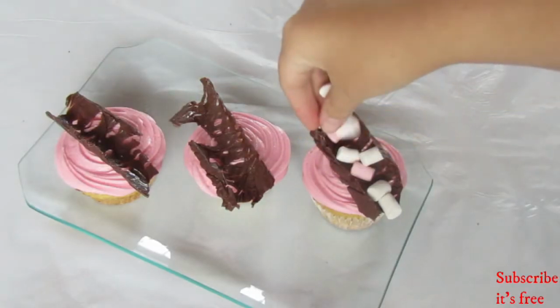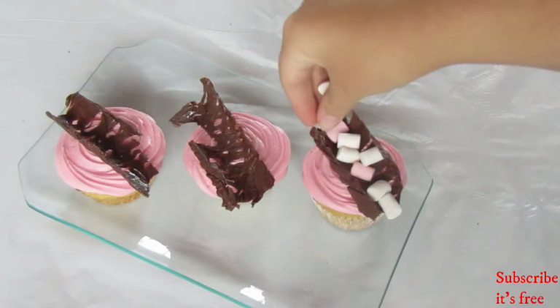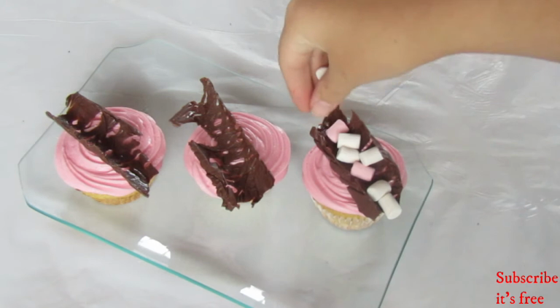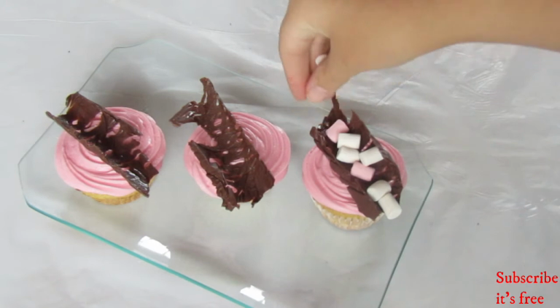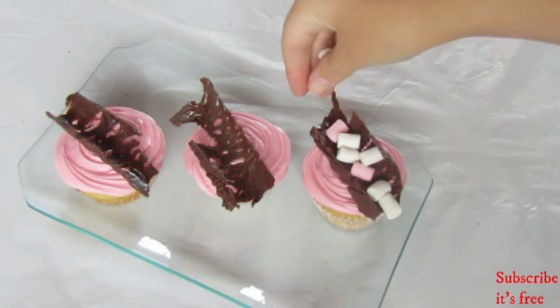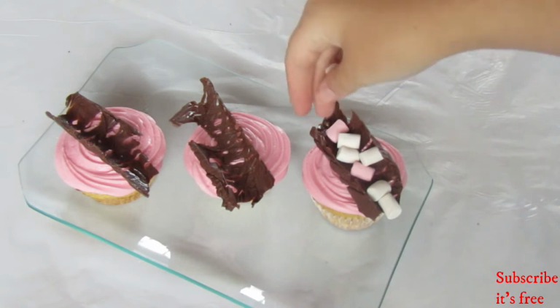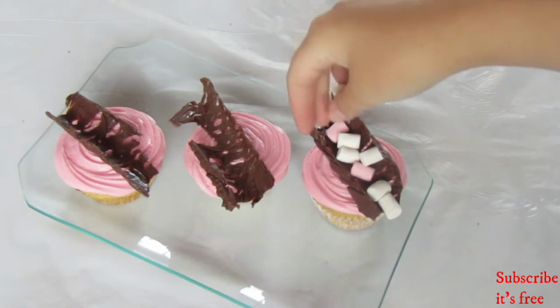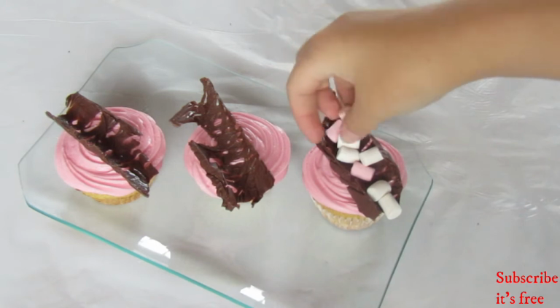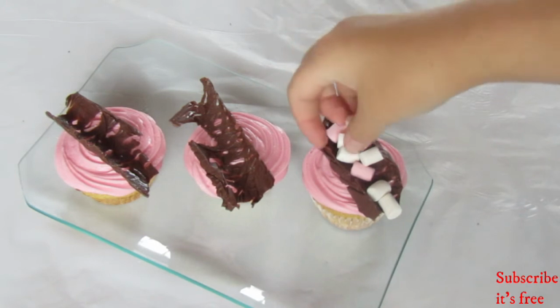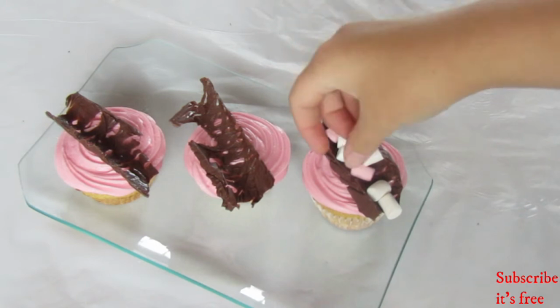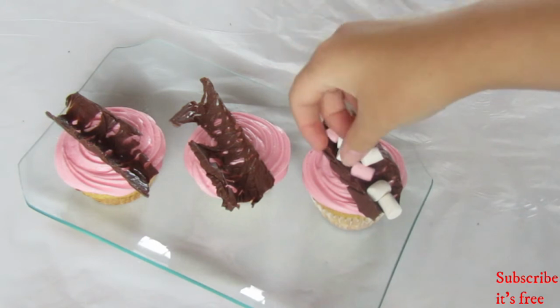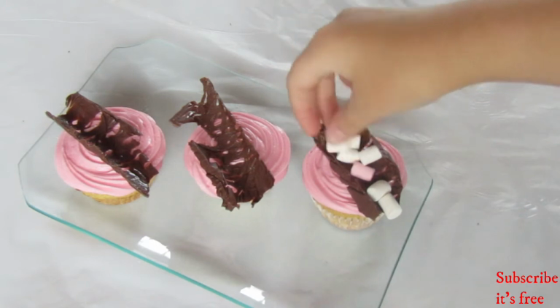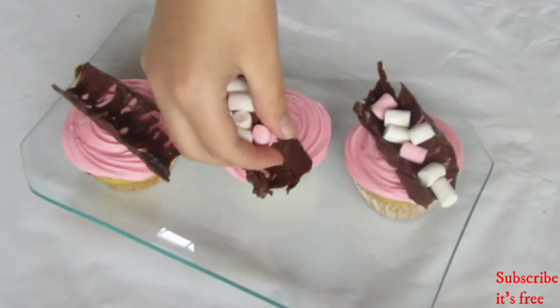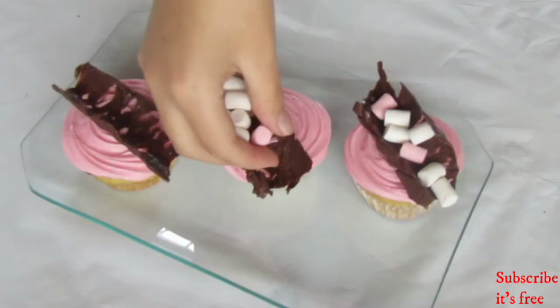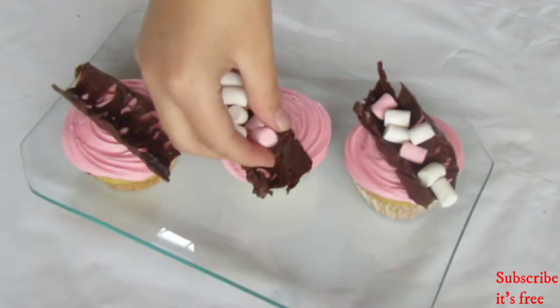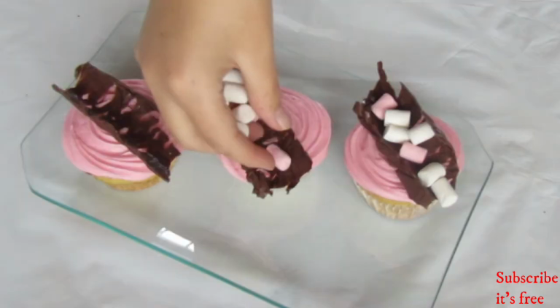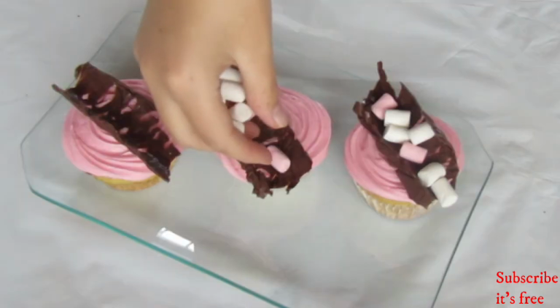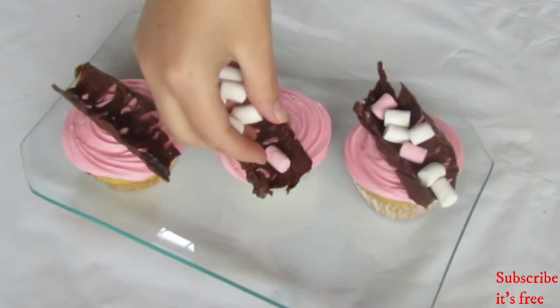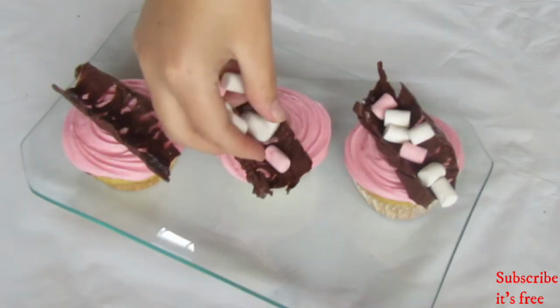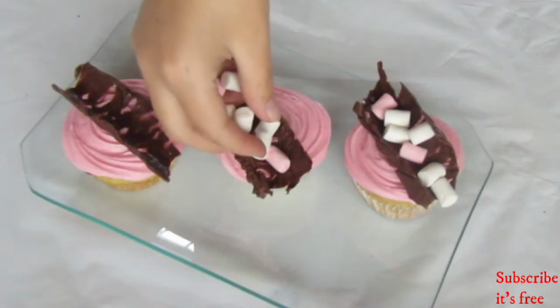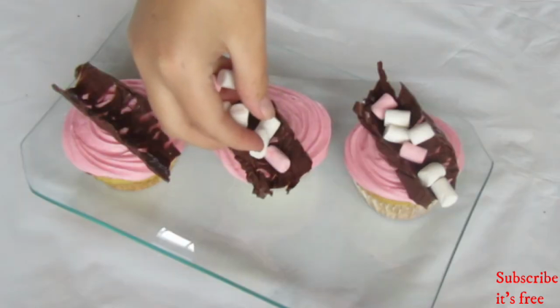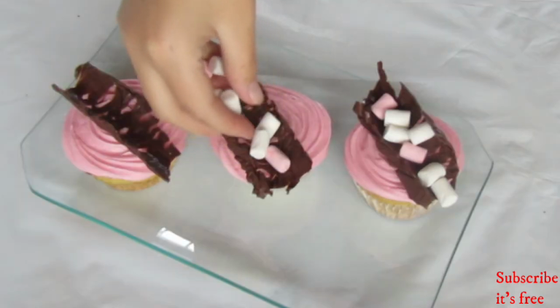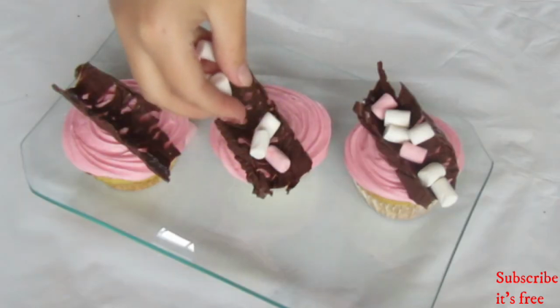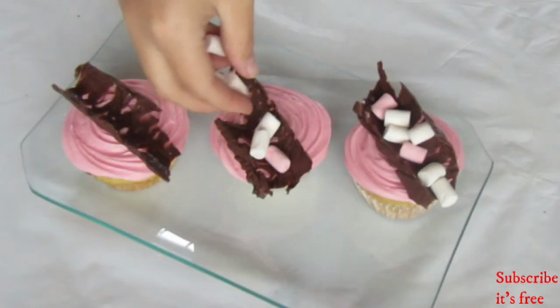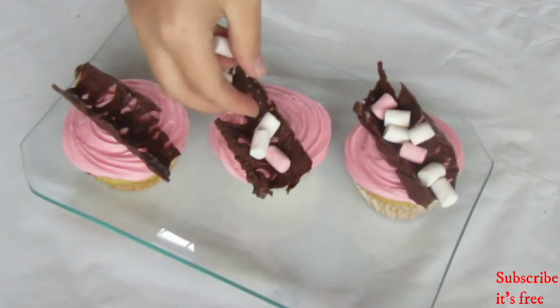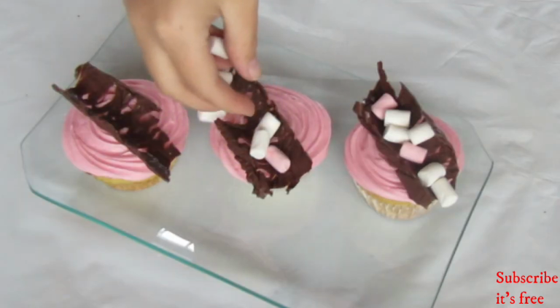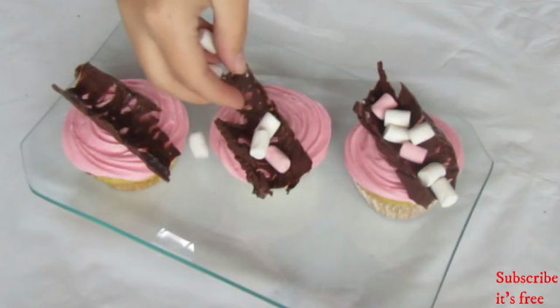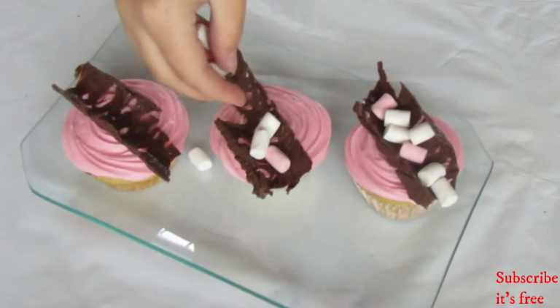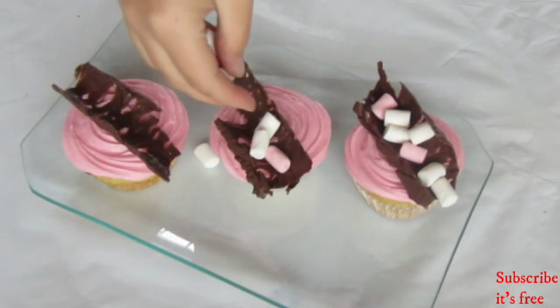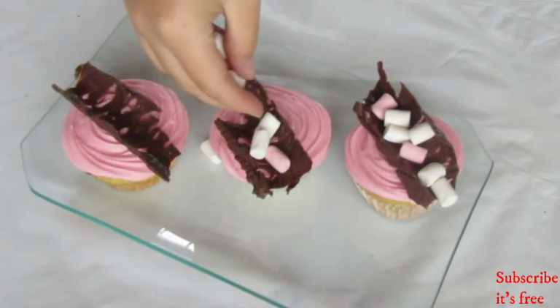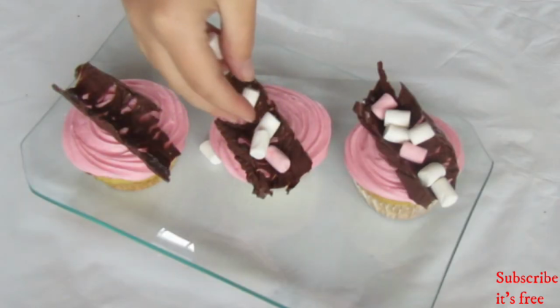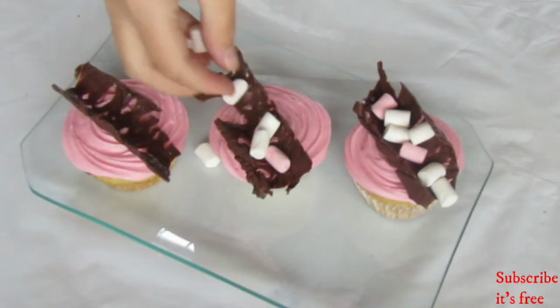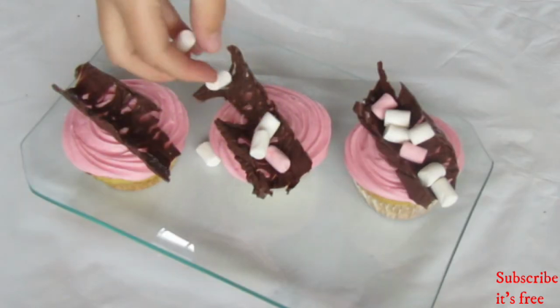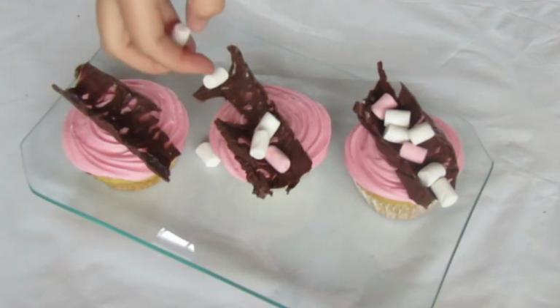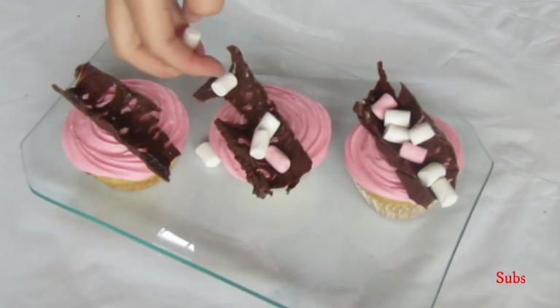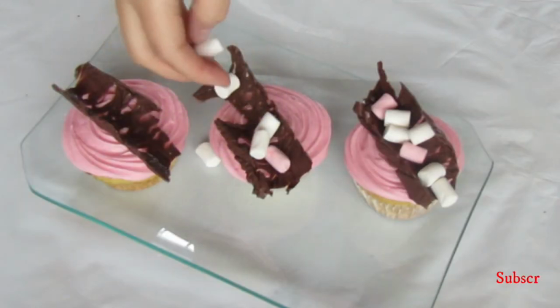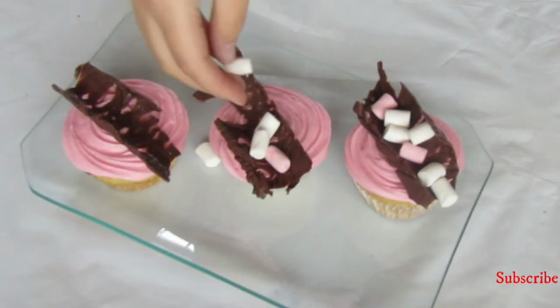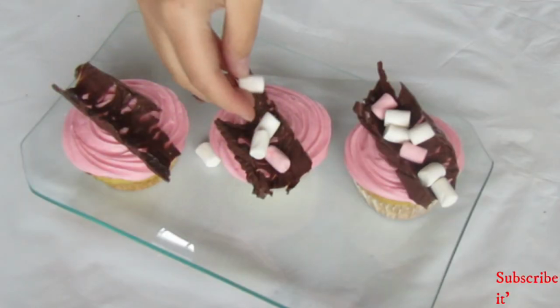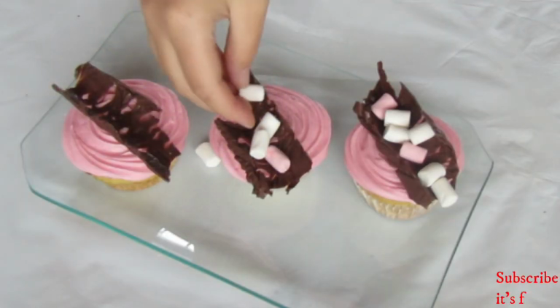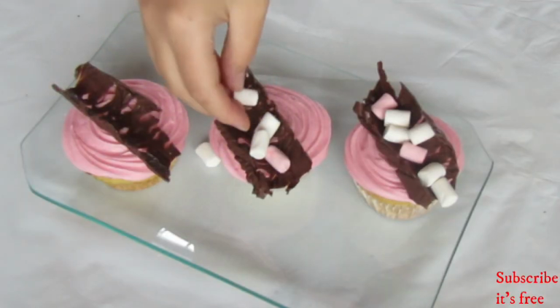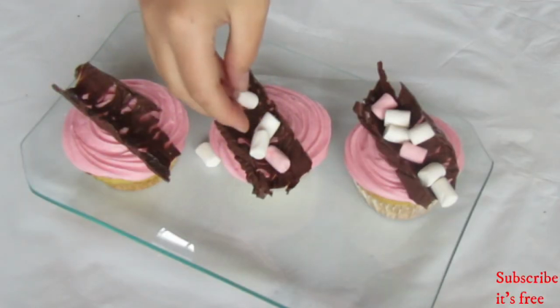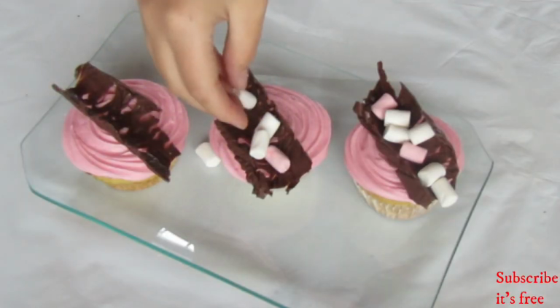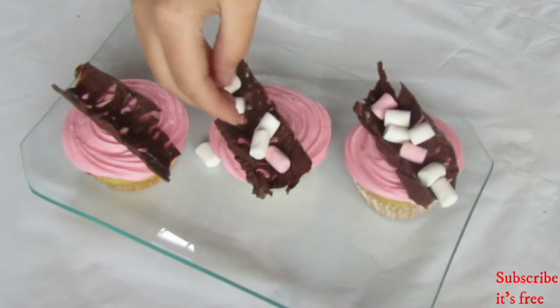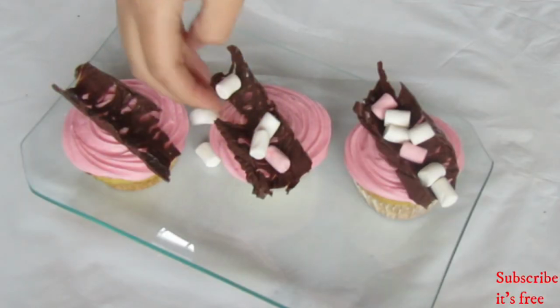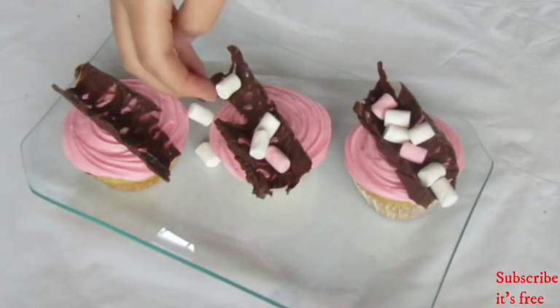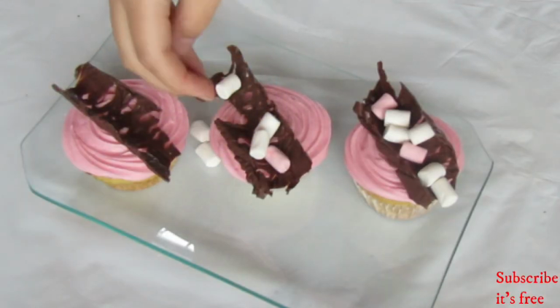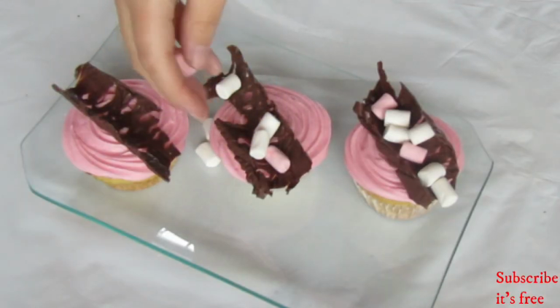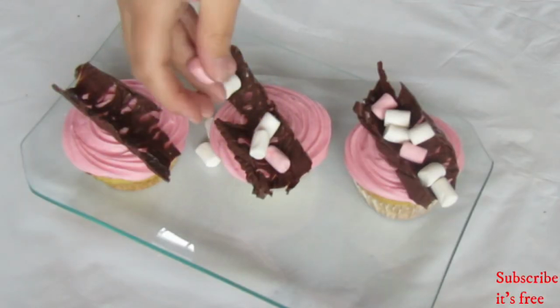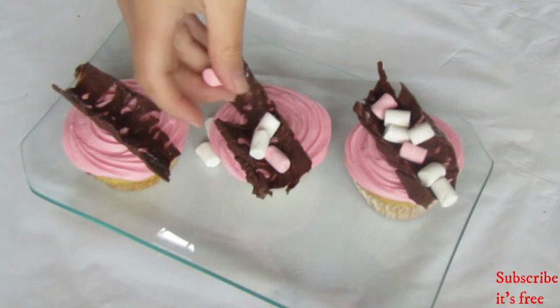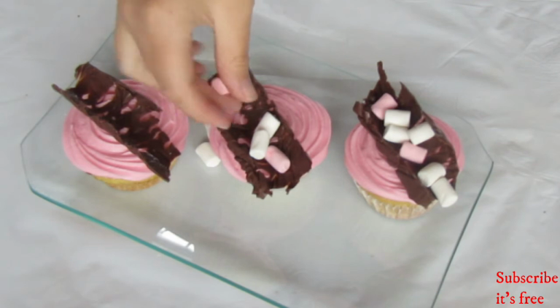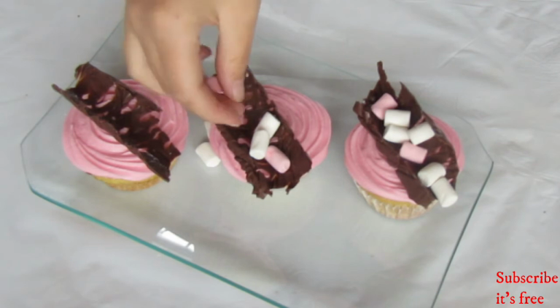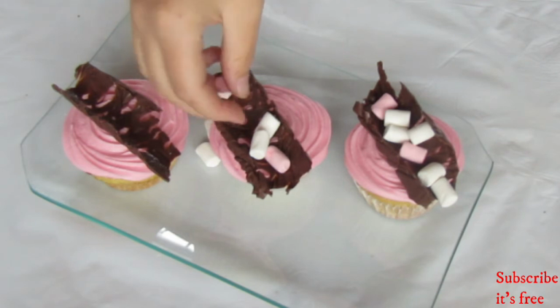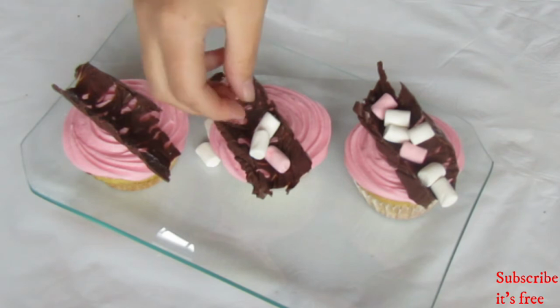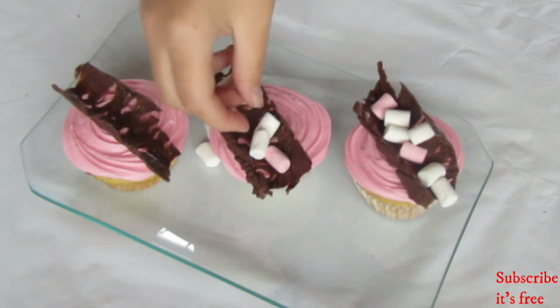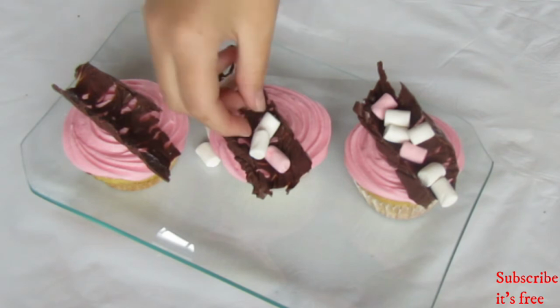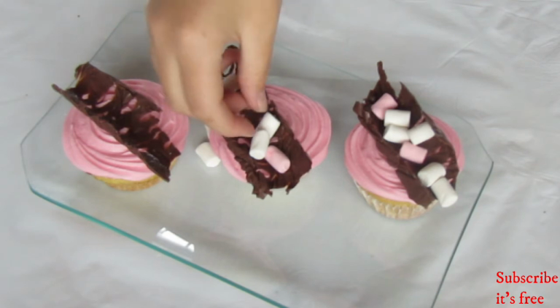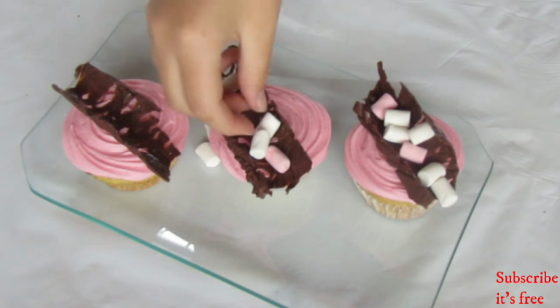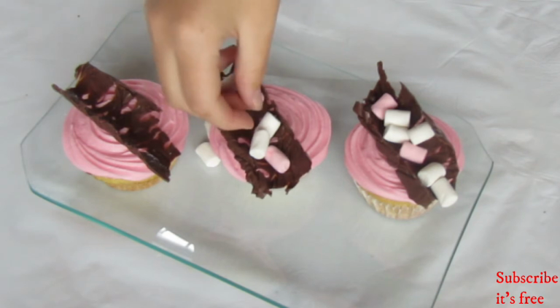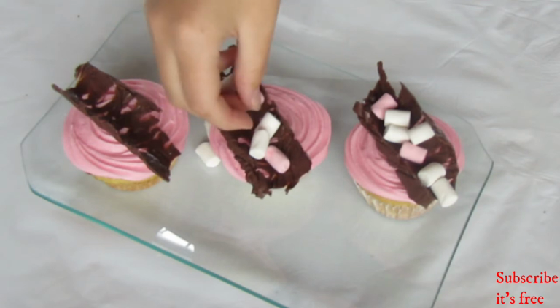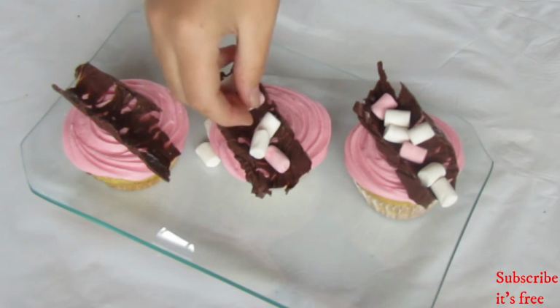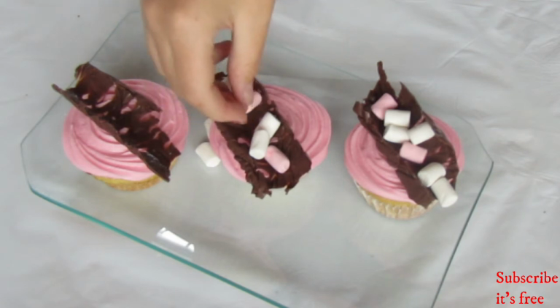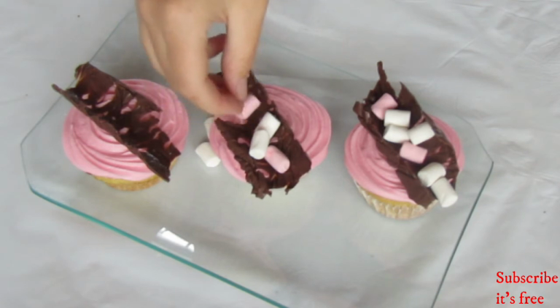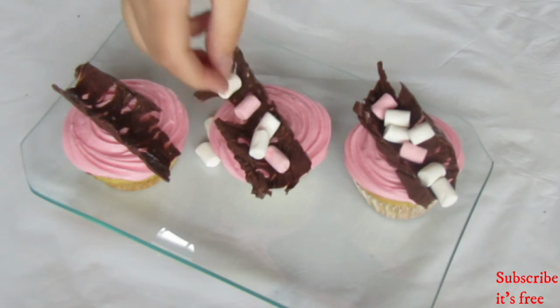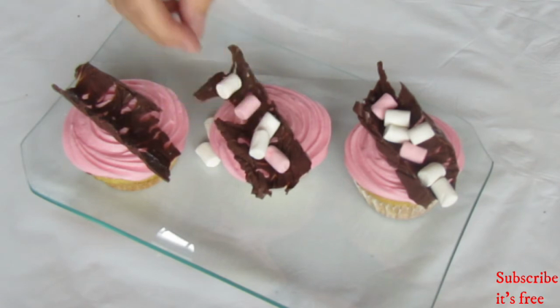I decided to fill my chocolate shells with mini marshmallows, but feel free to fill your chocolate shells with anything you want.